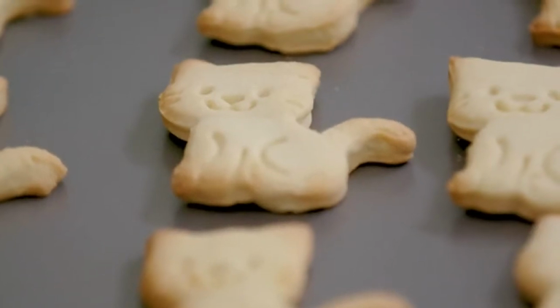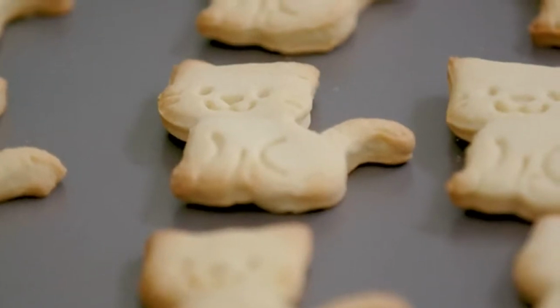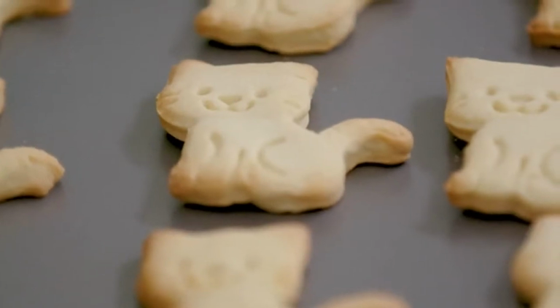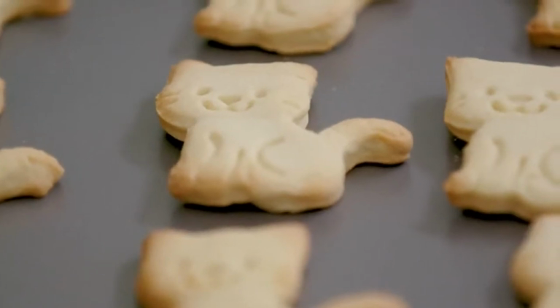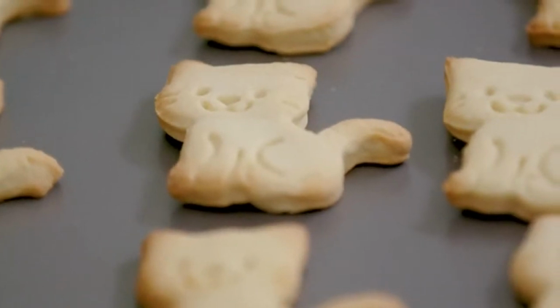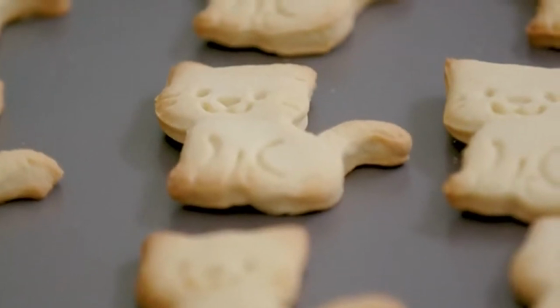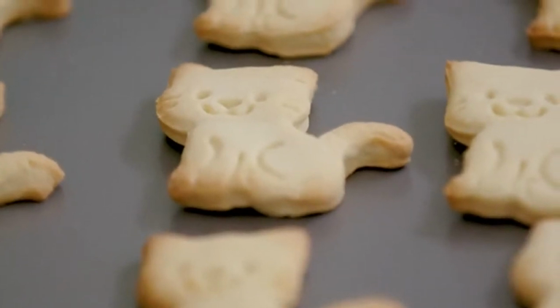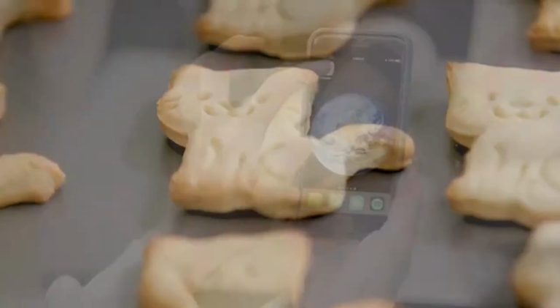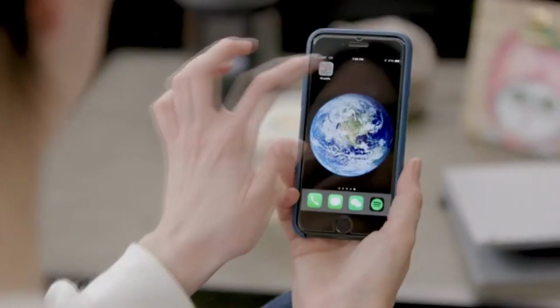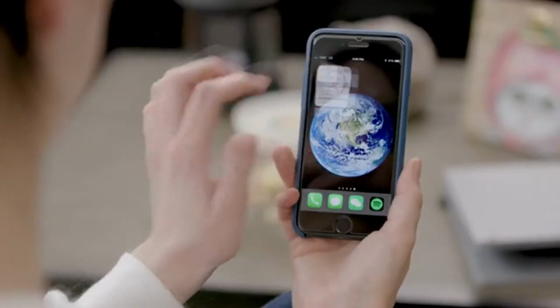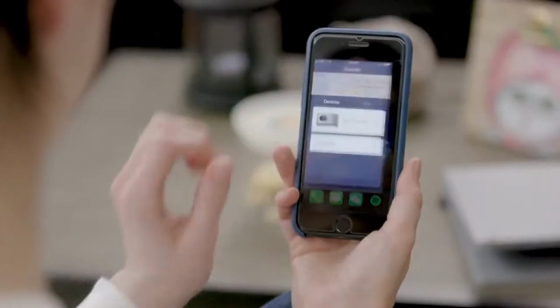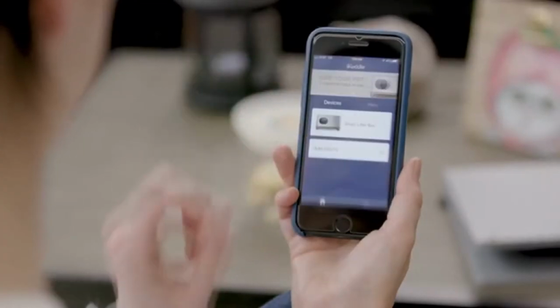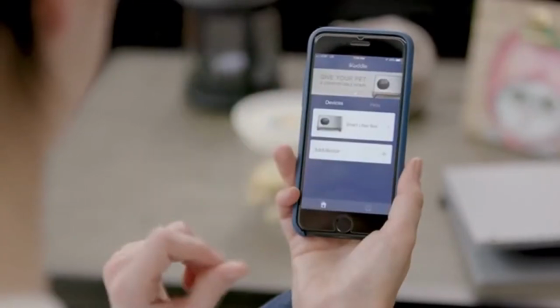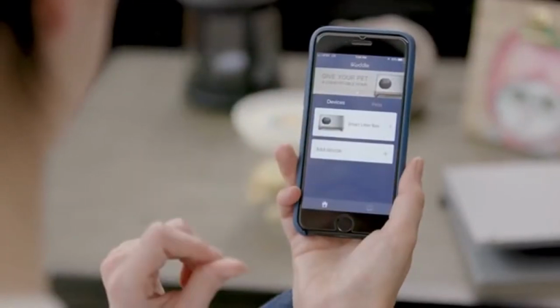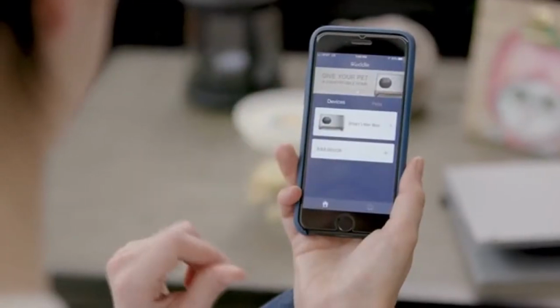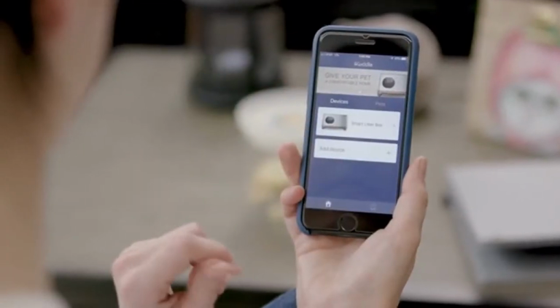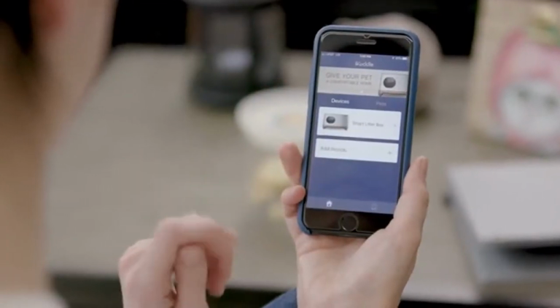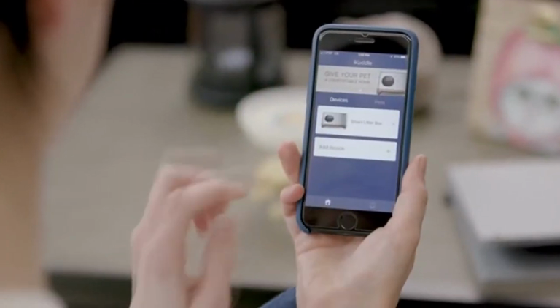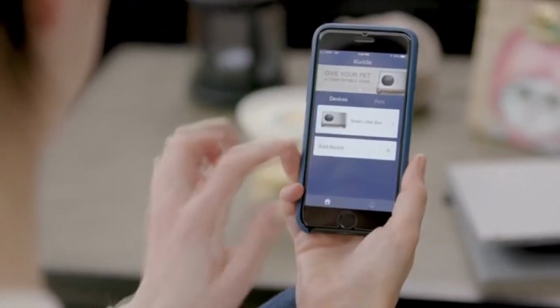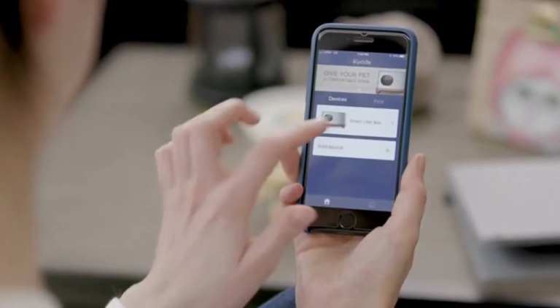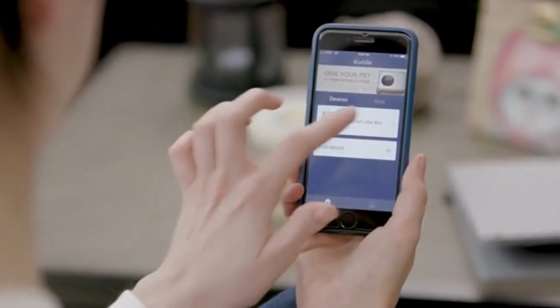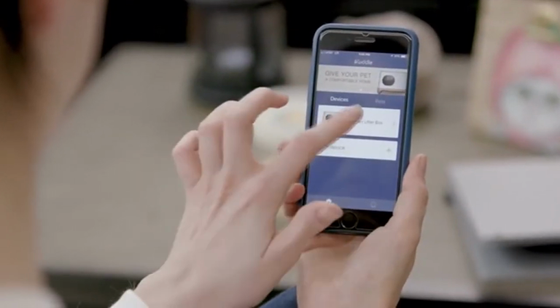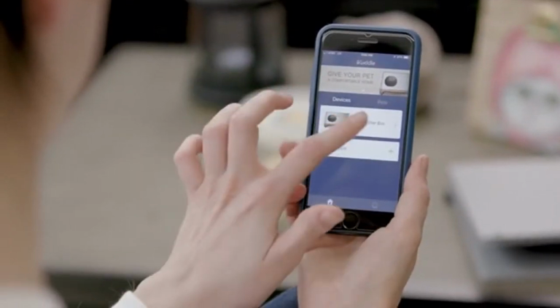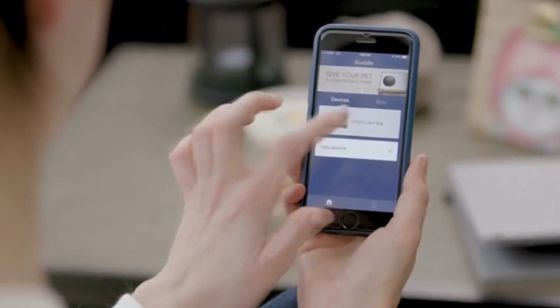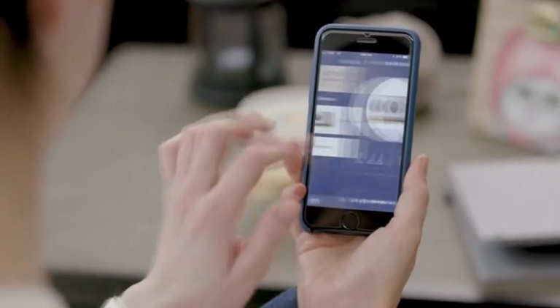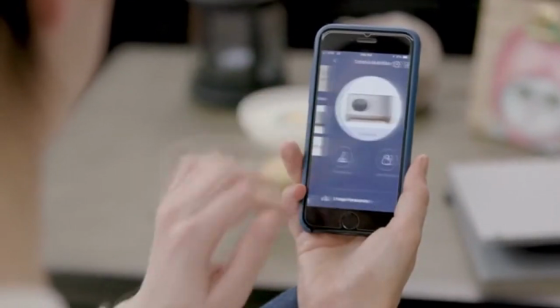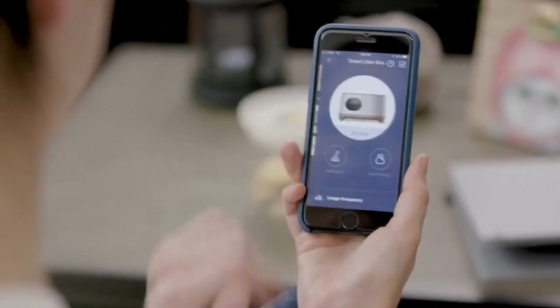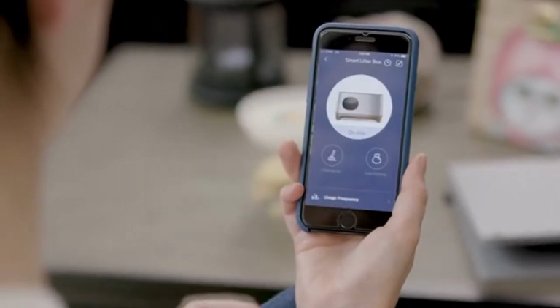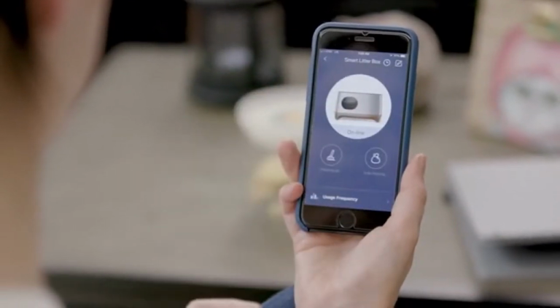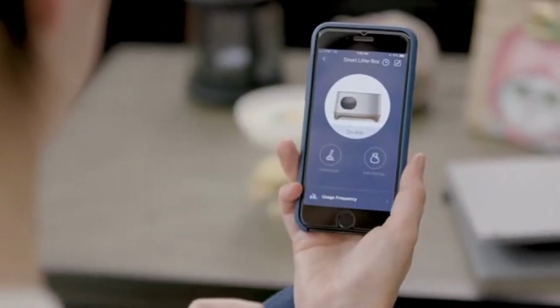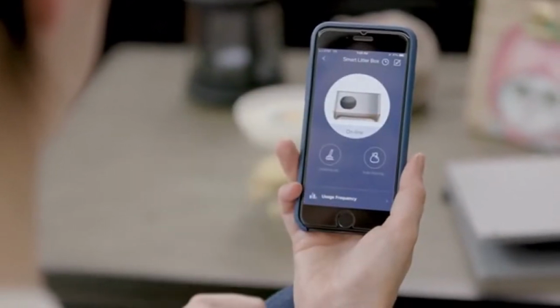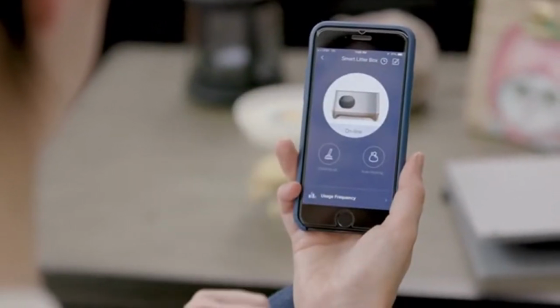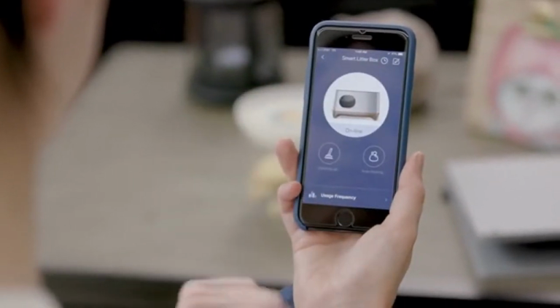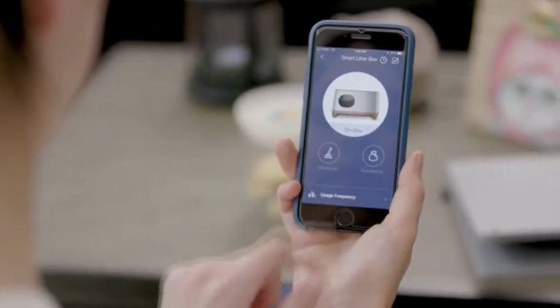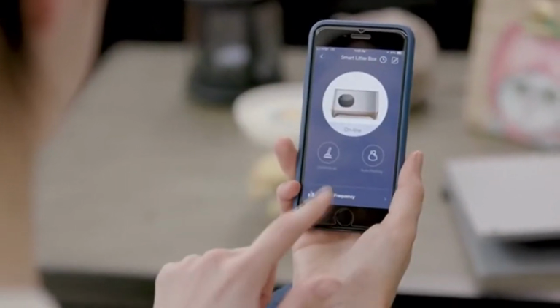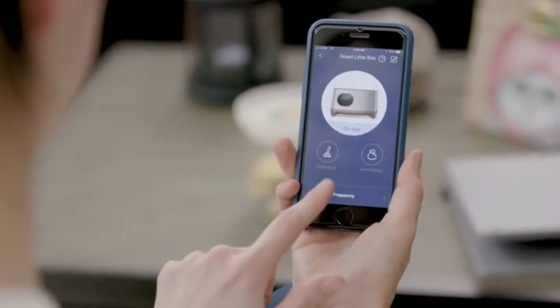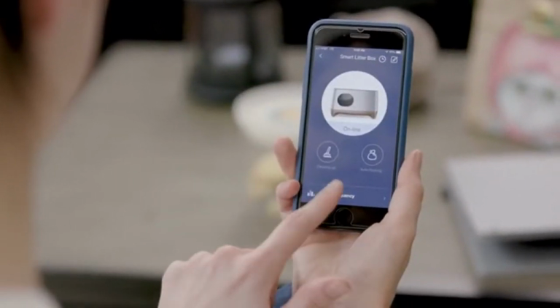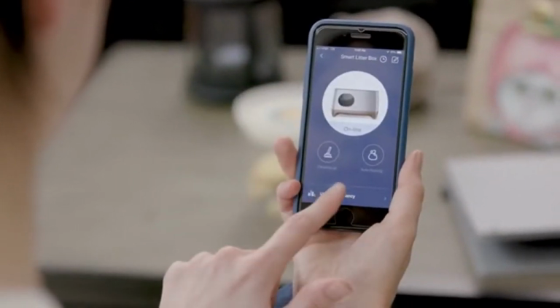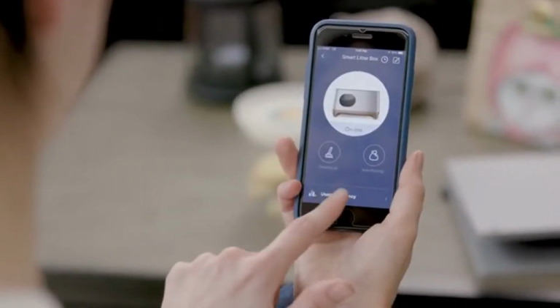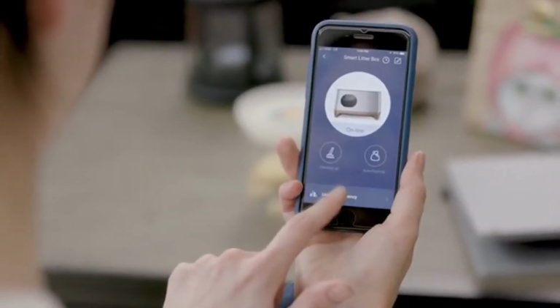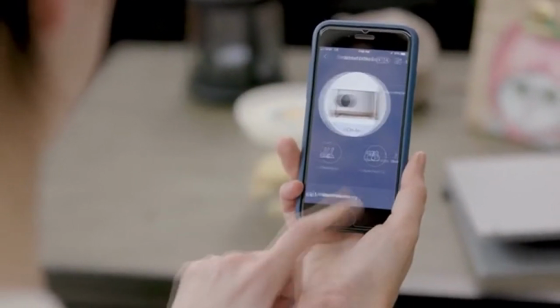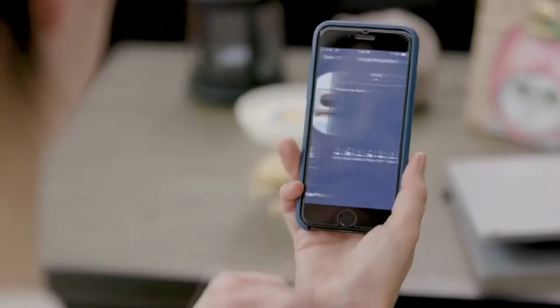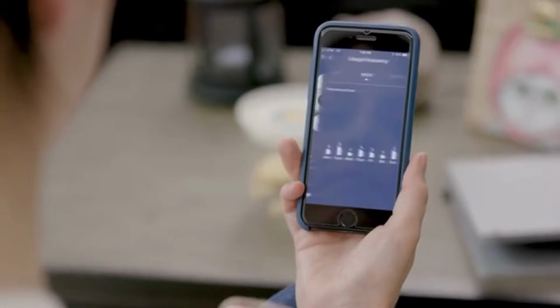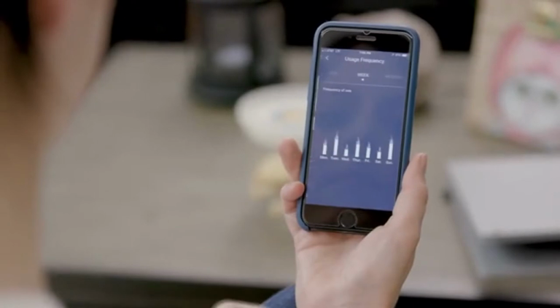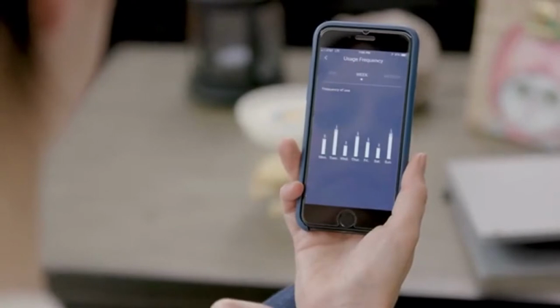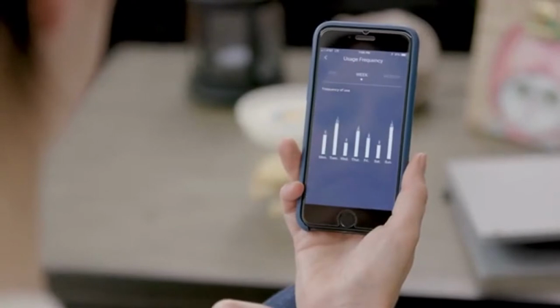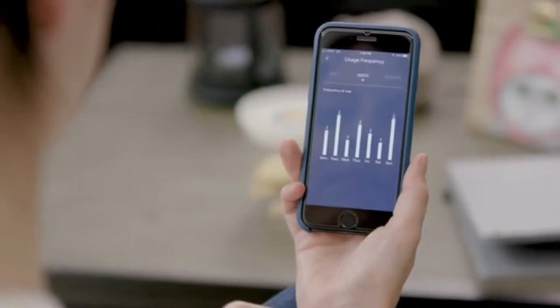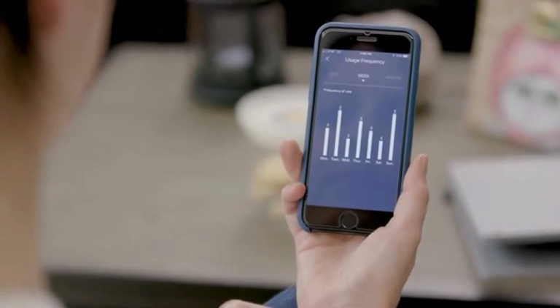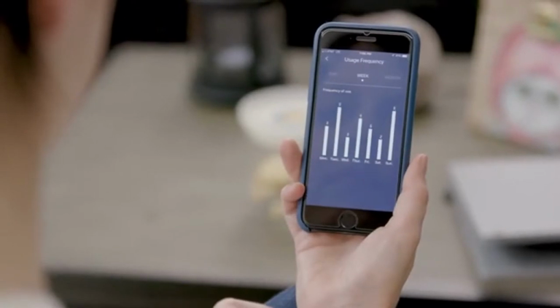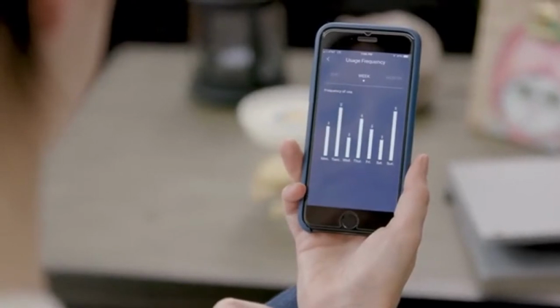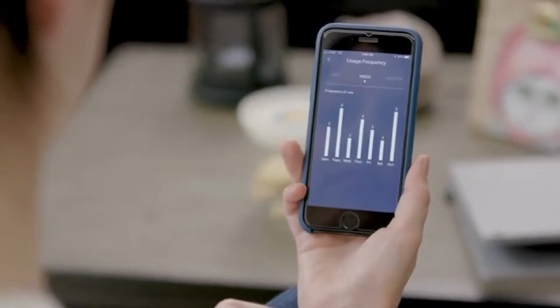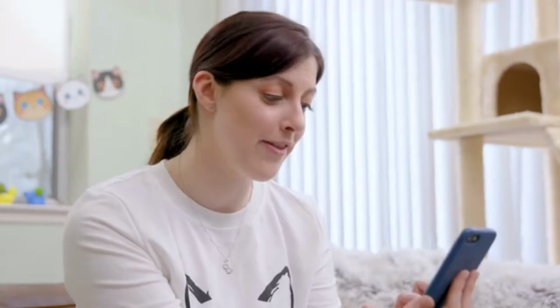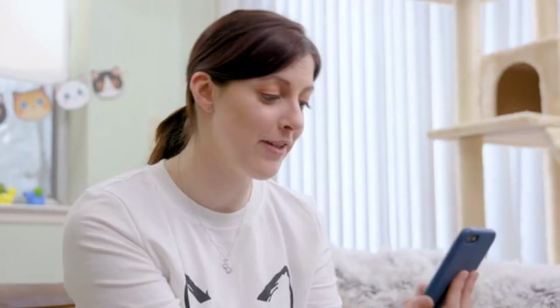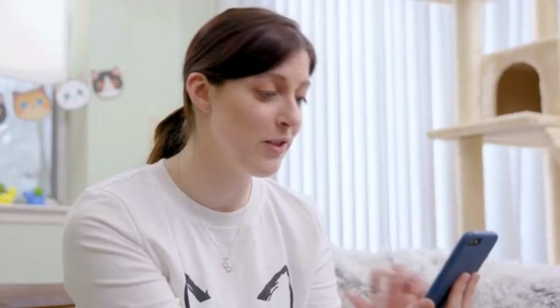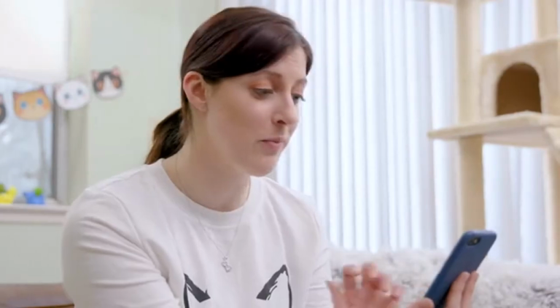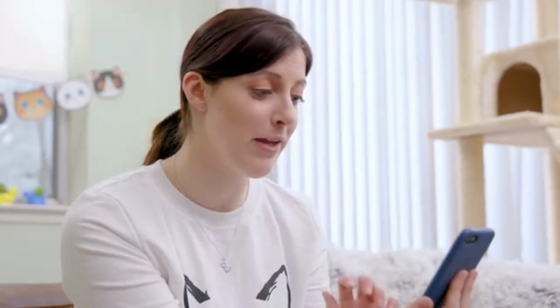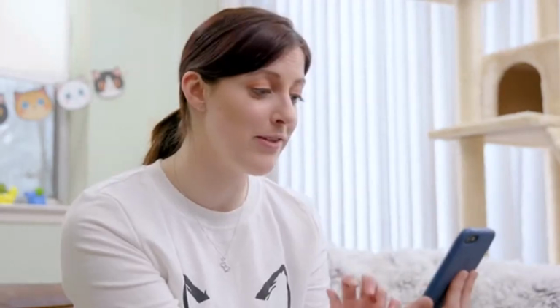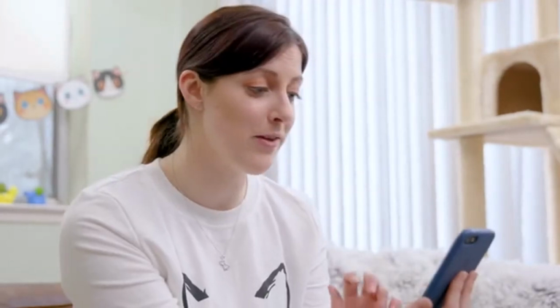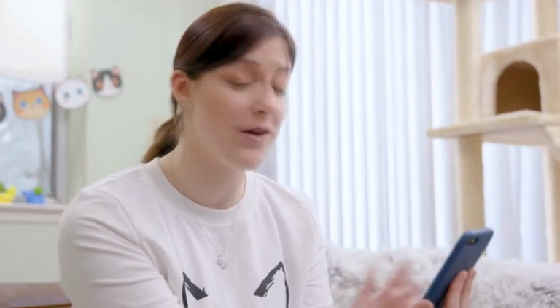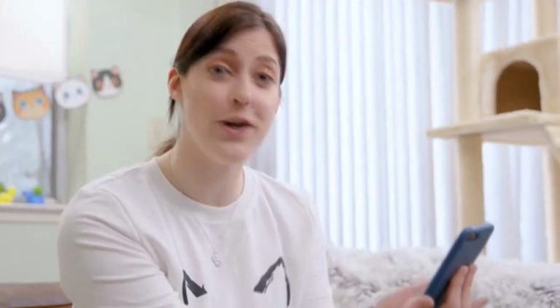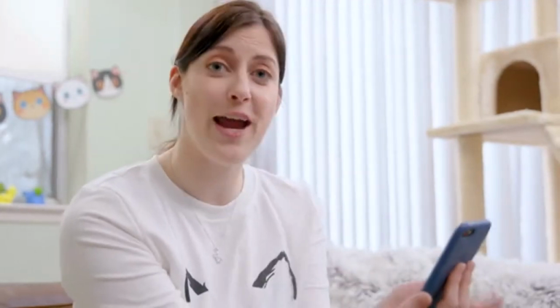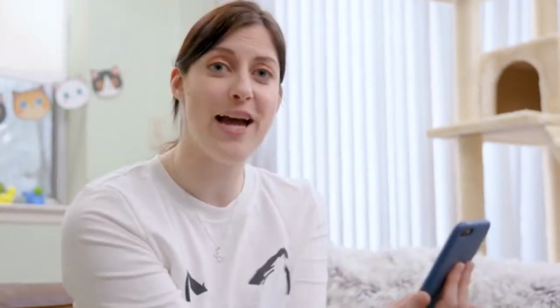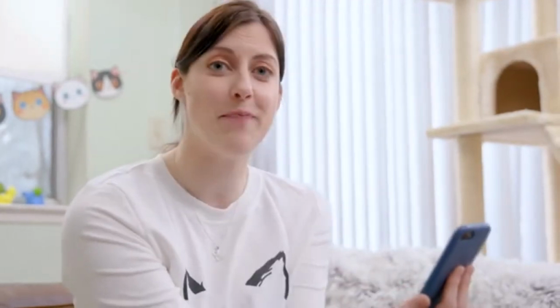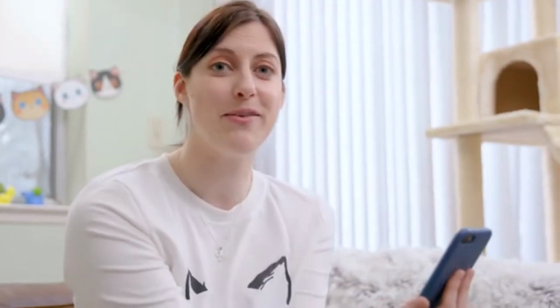The iCuddle app monitors how often your baby tiger visits the iCuddle litter box and collects data that displays on your app.